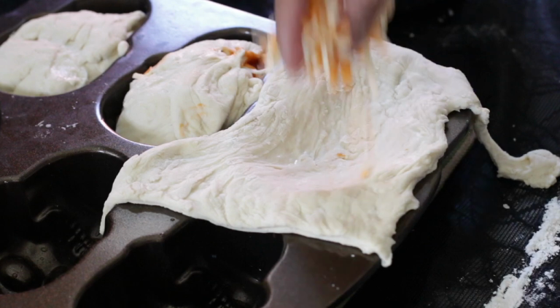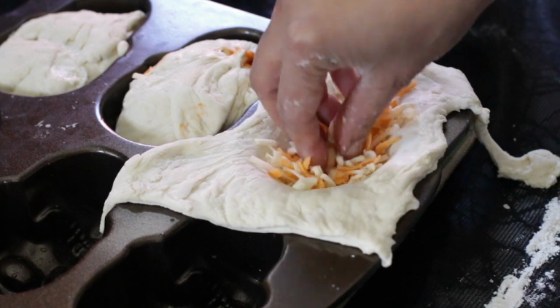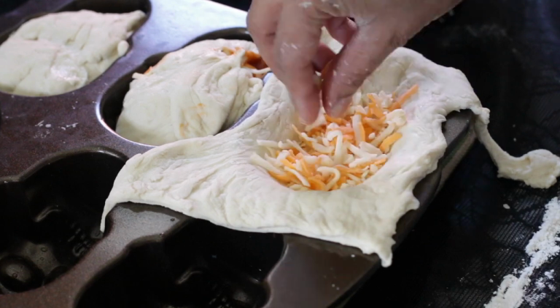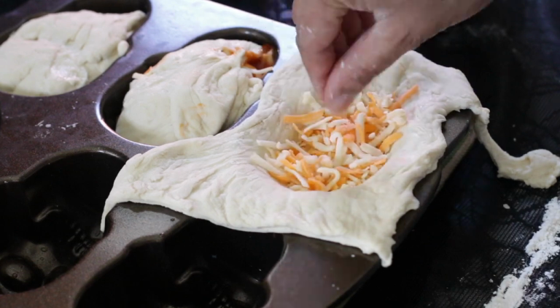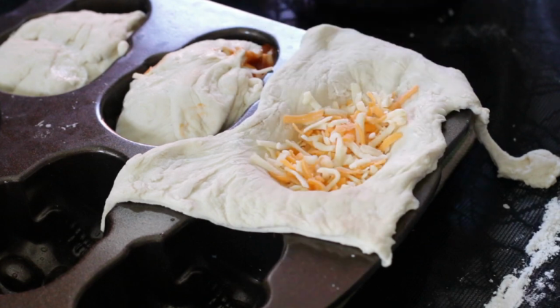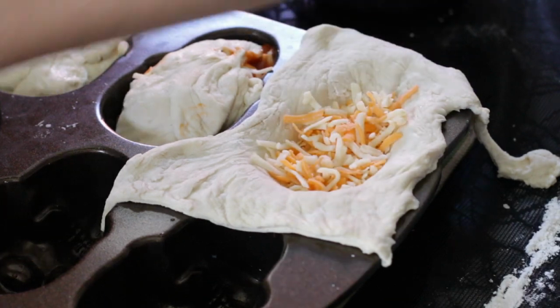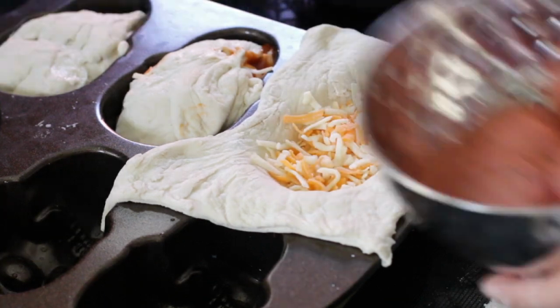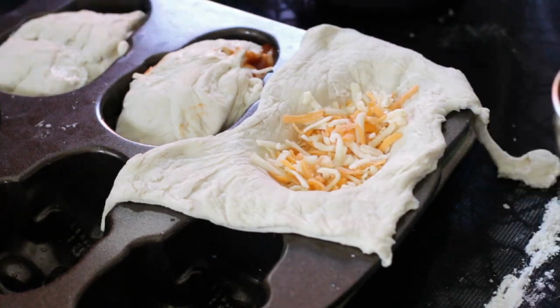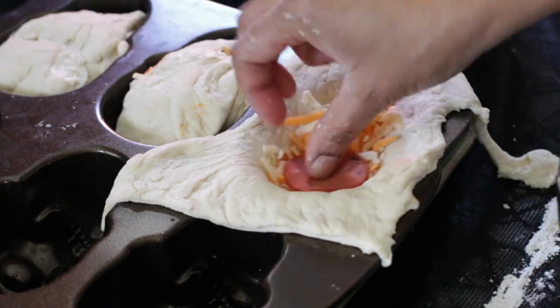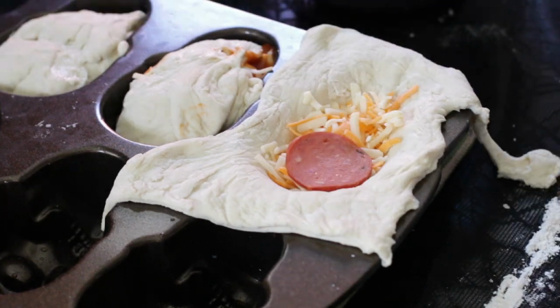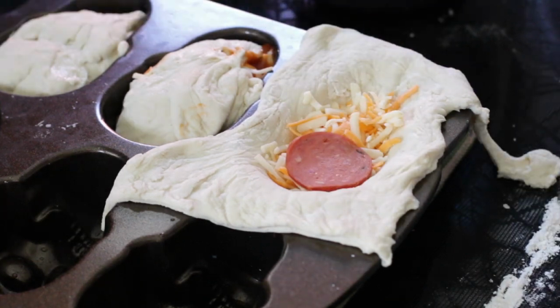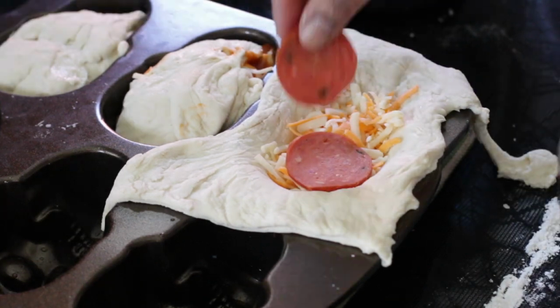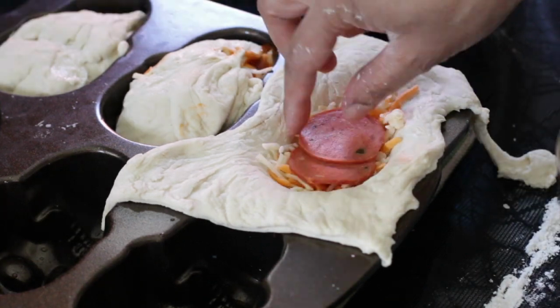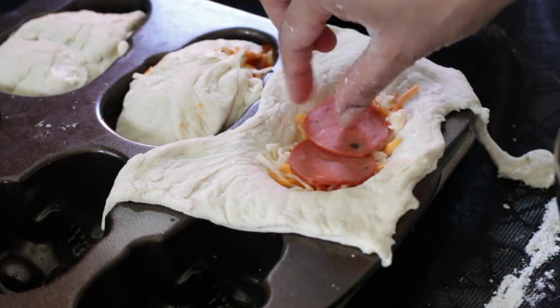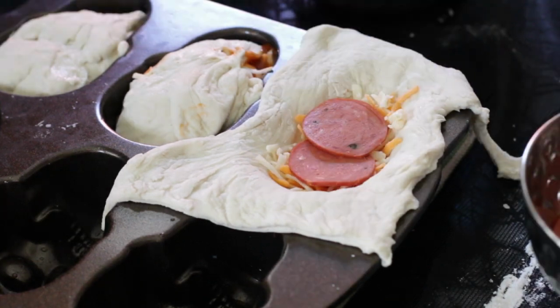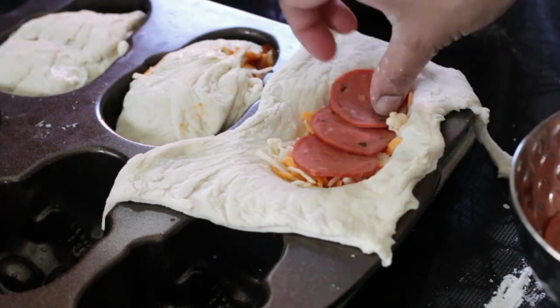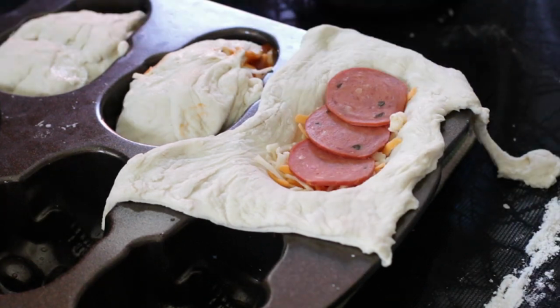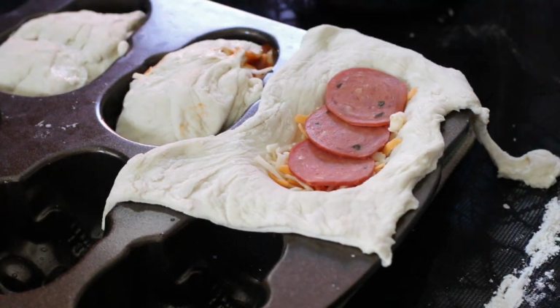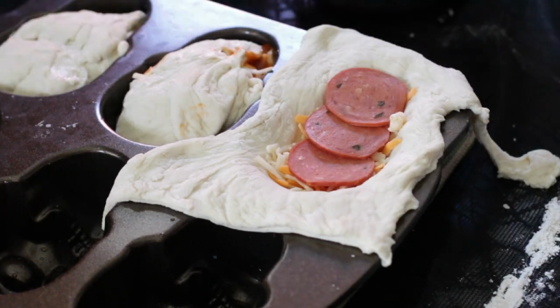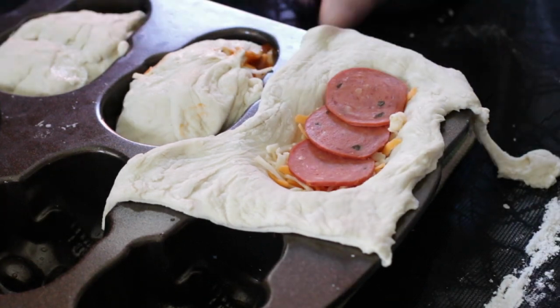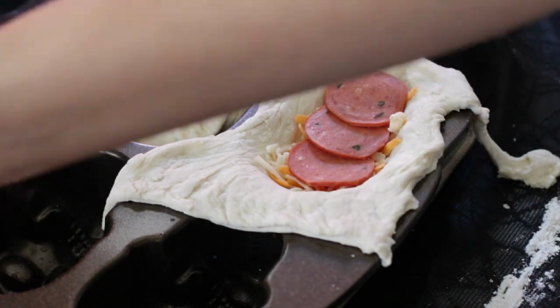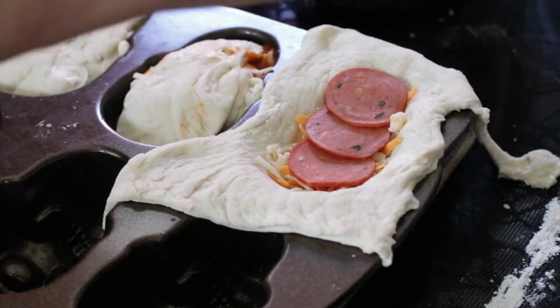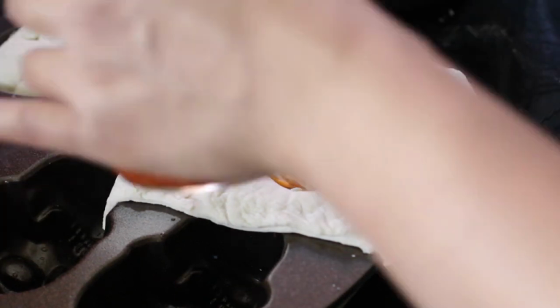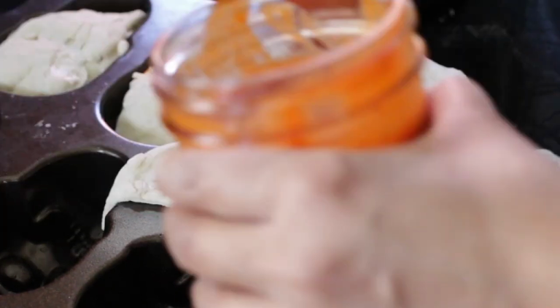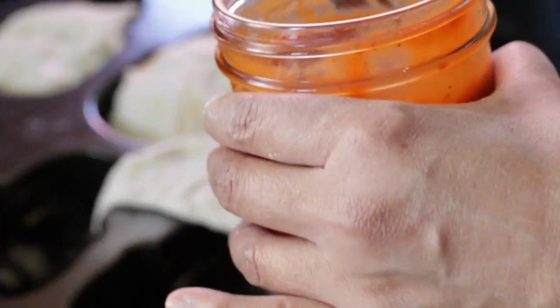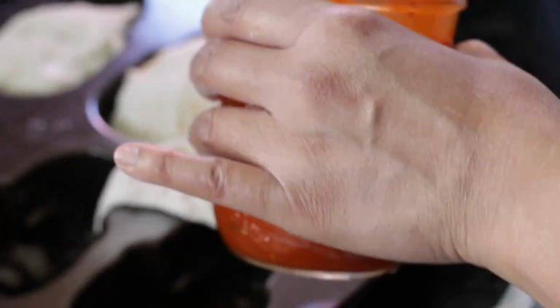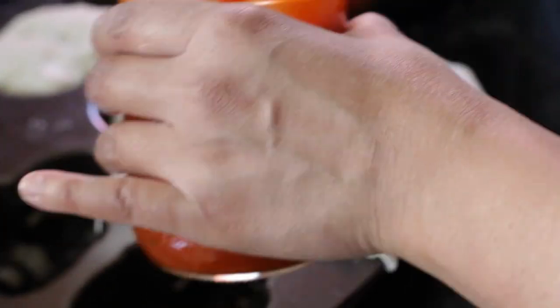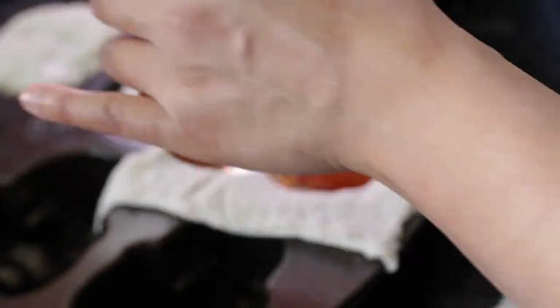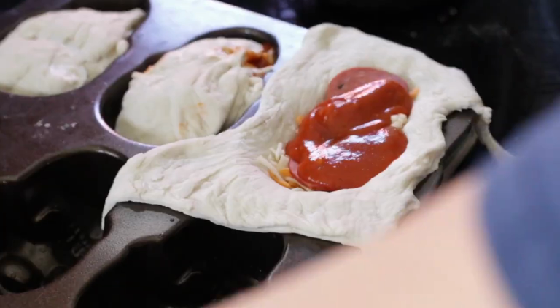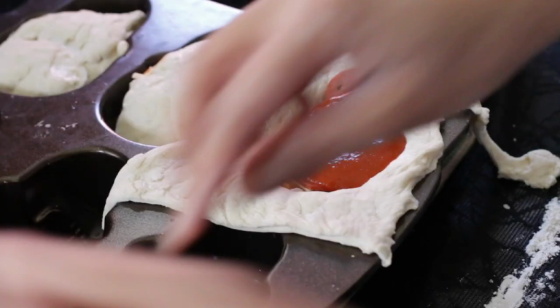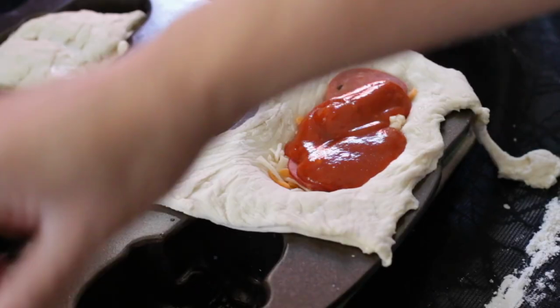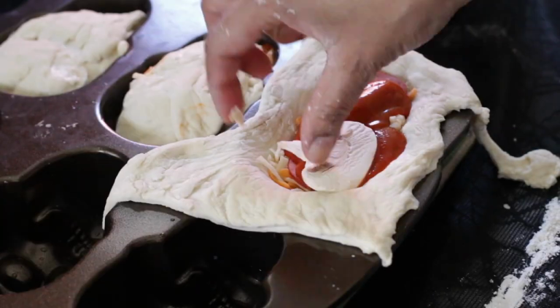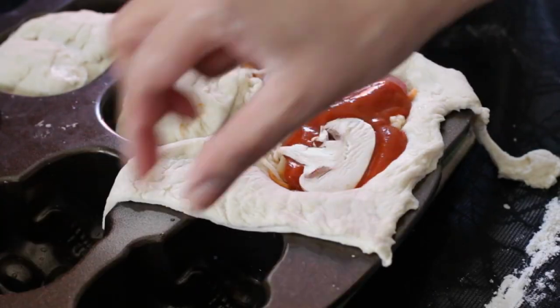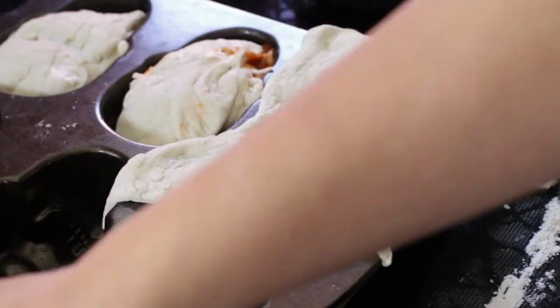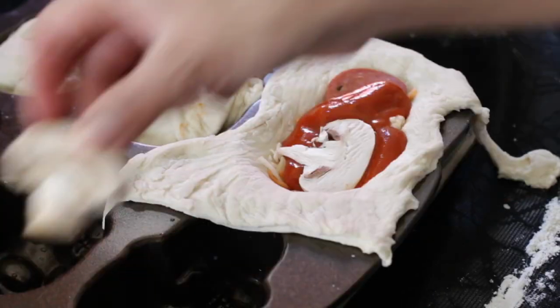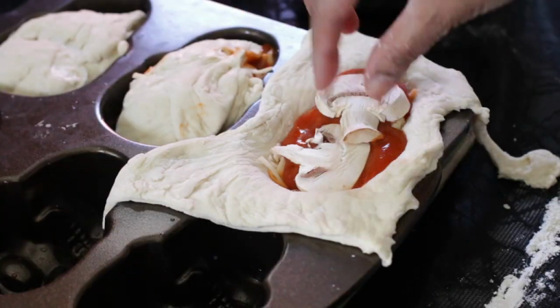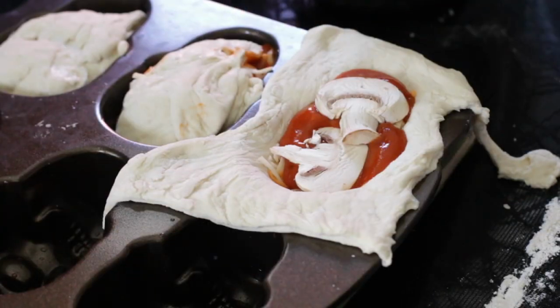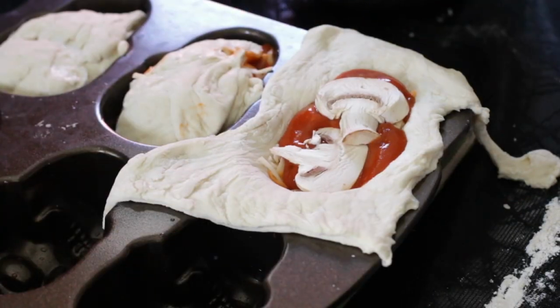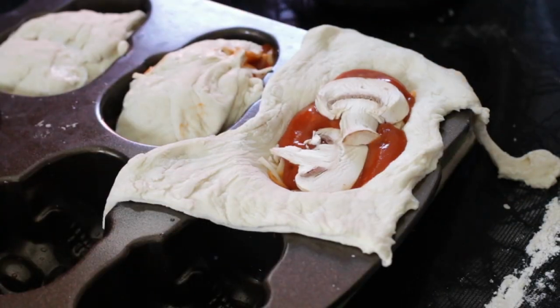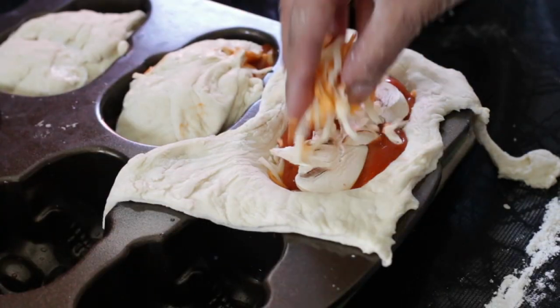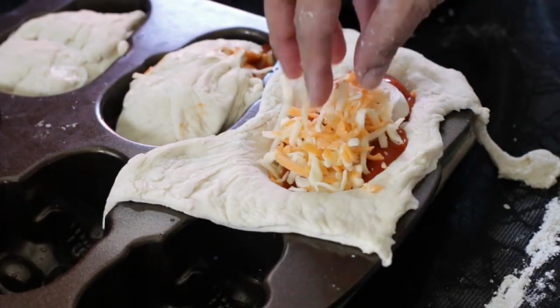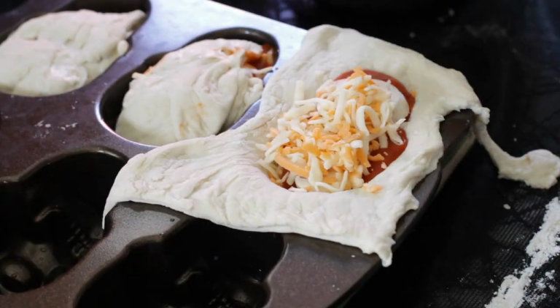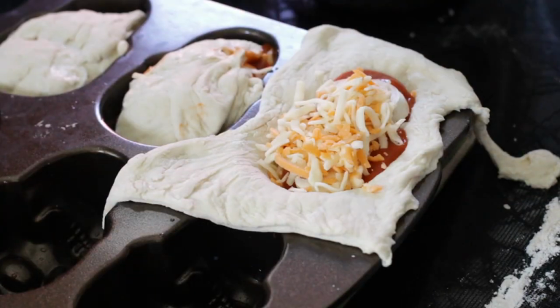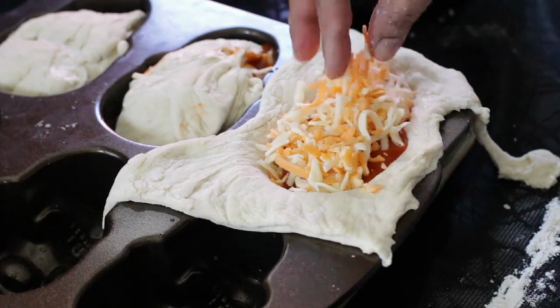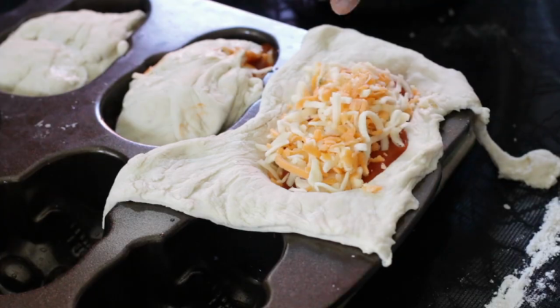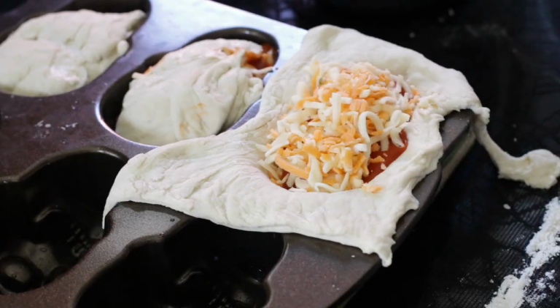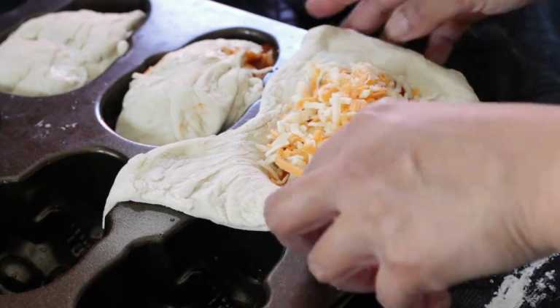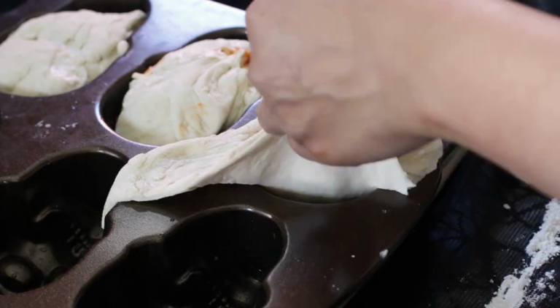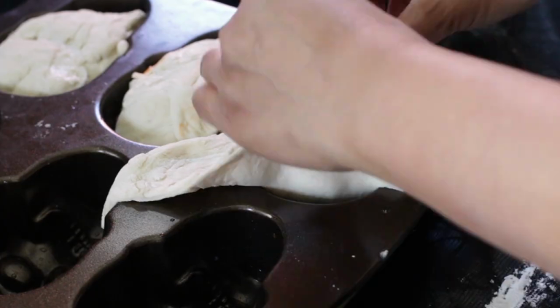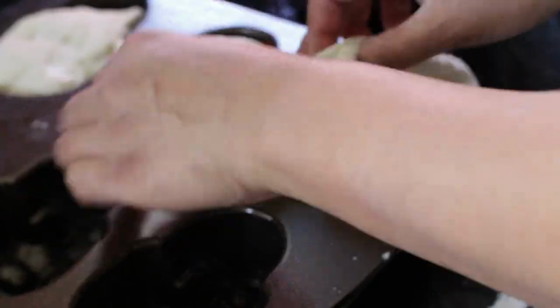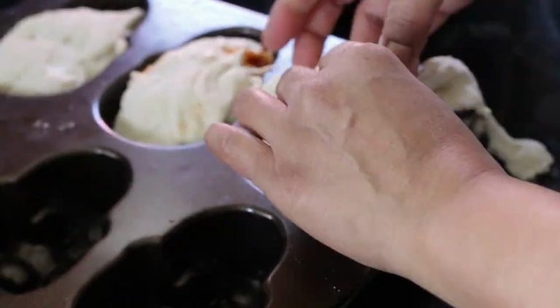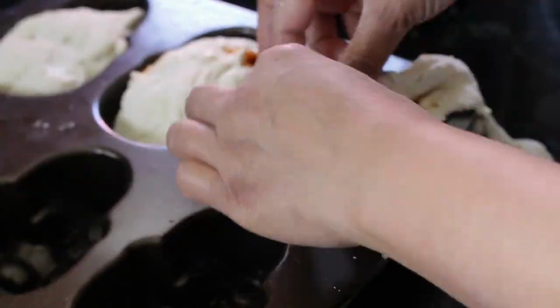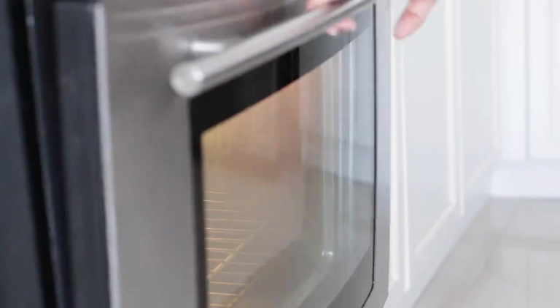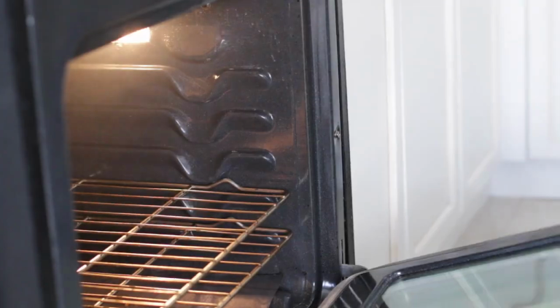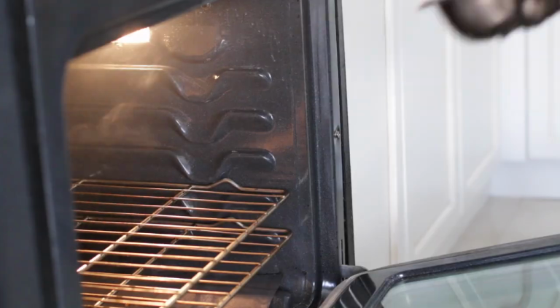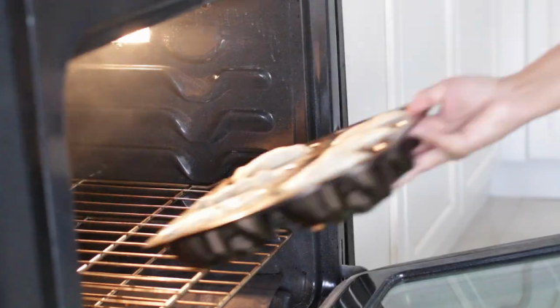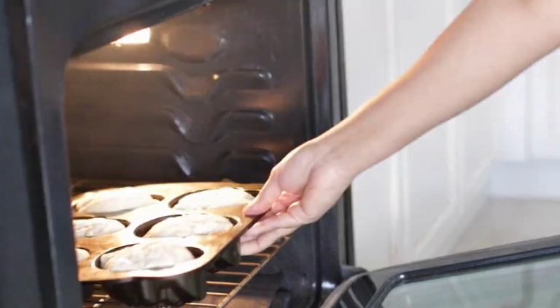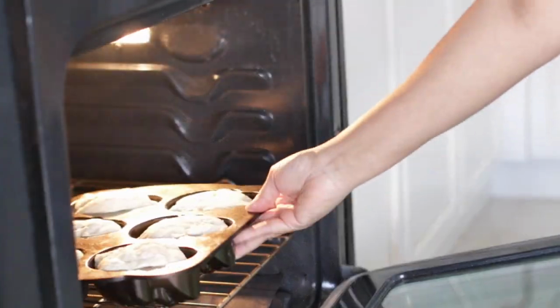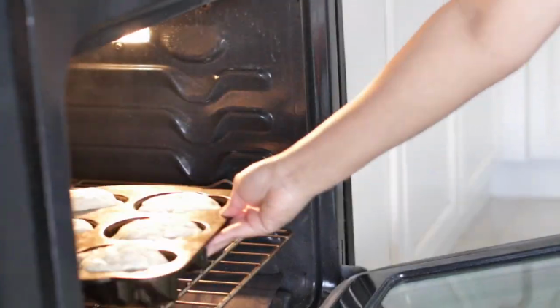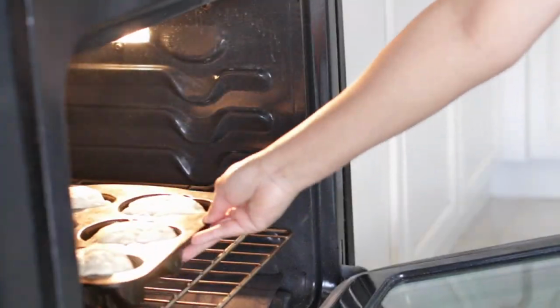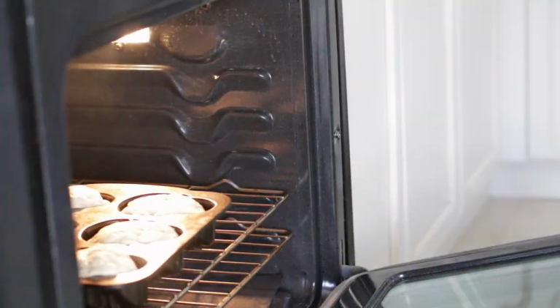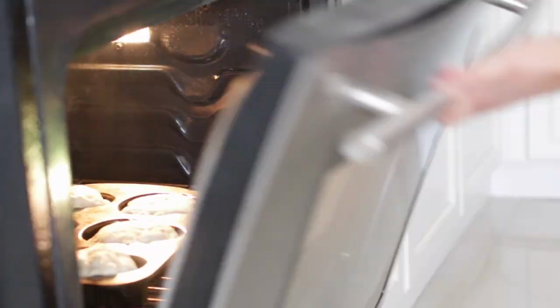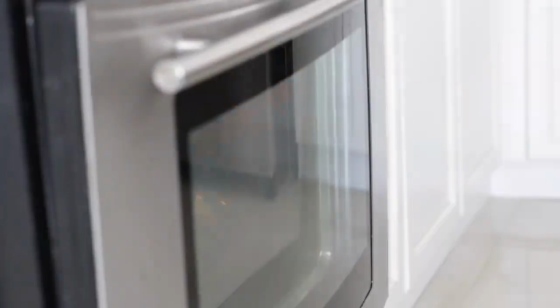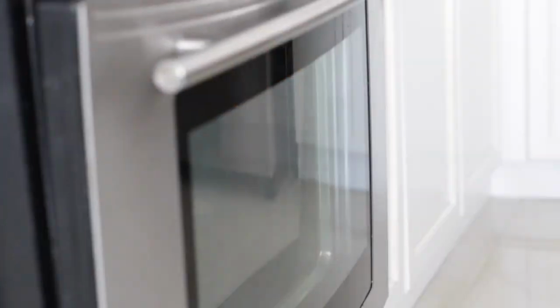Pizza toppings are stuffed into a piece of pizza dough in a skull mold and baked to get this delicious stuffed skull pizza.